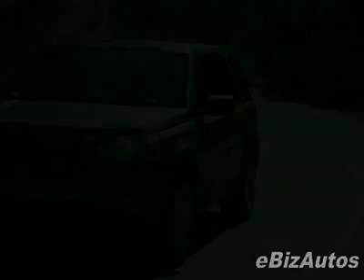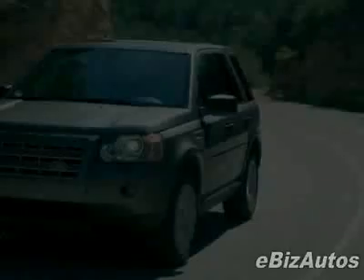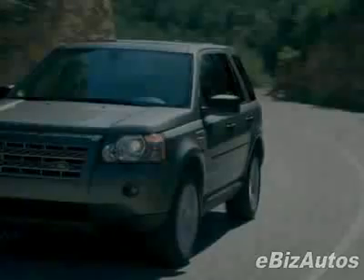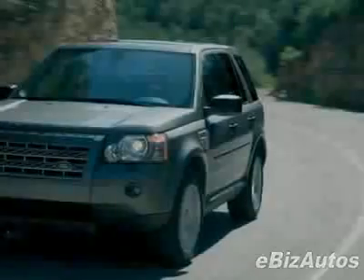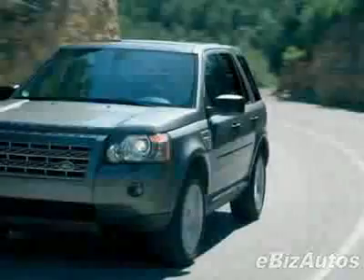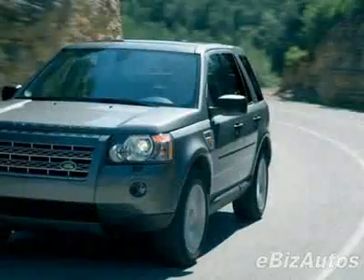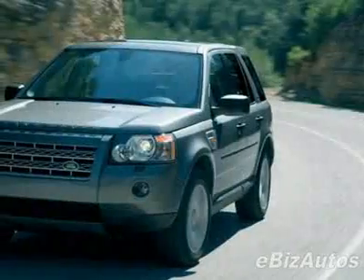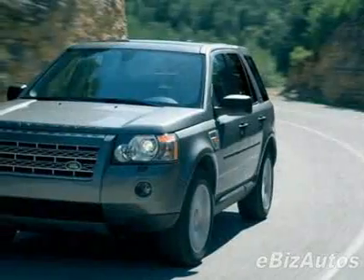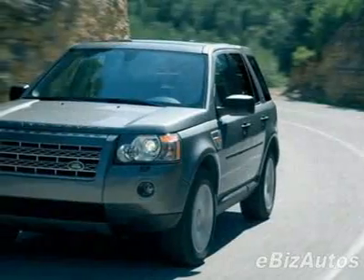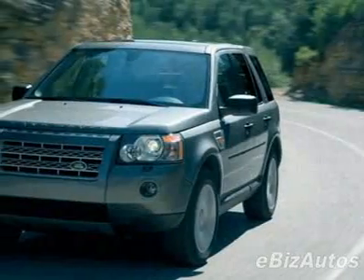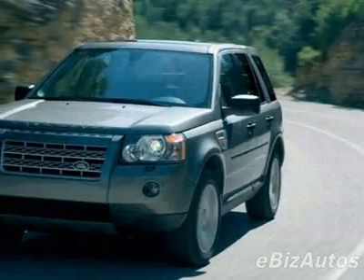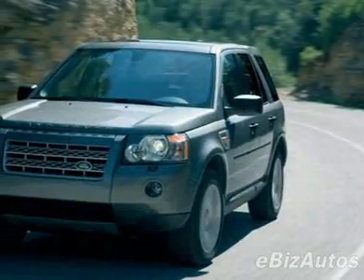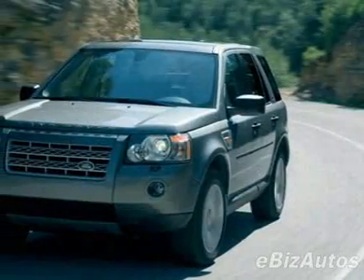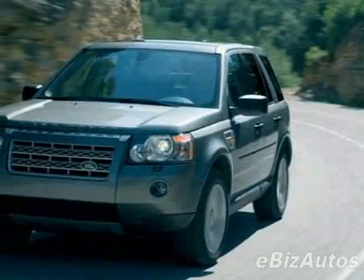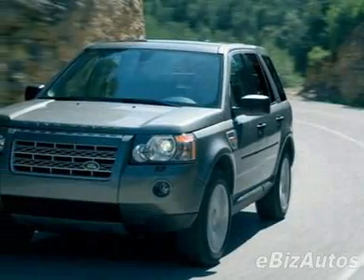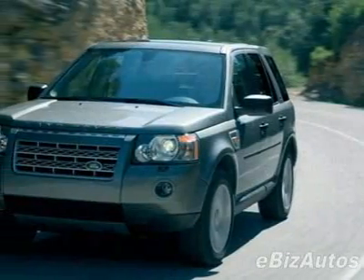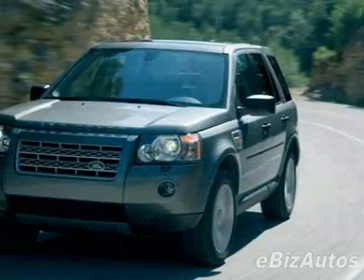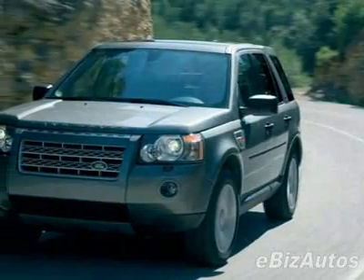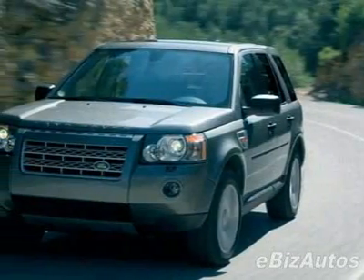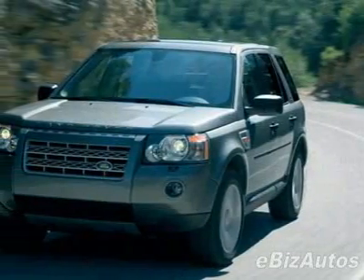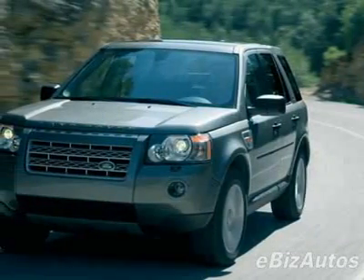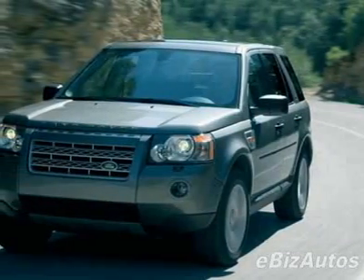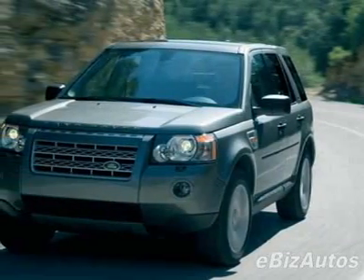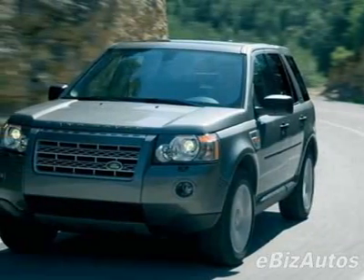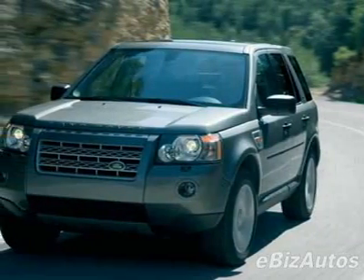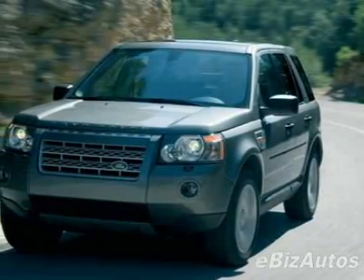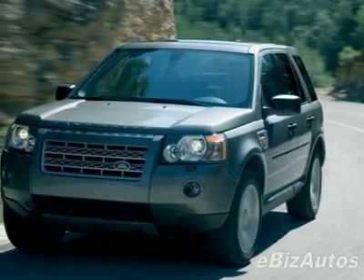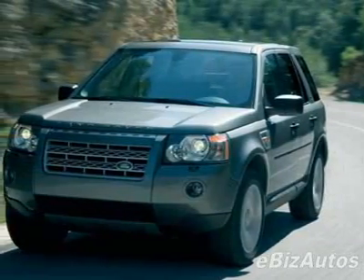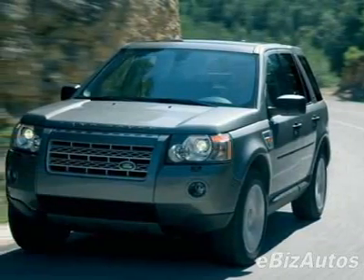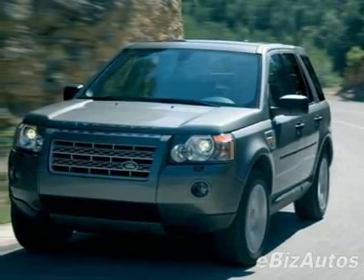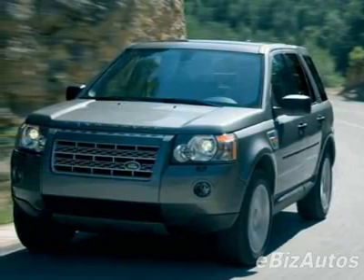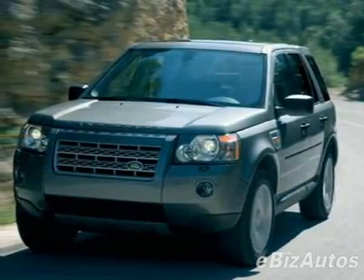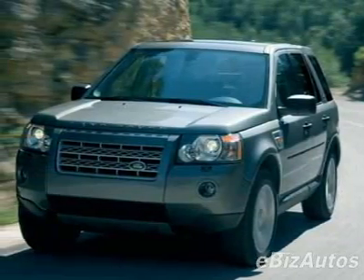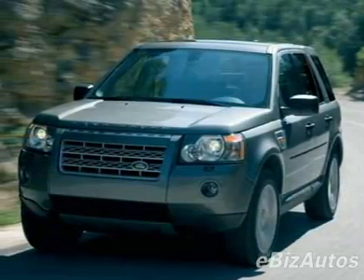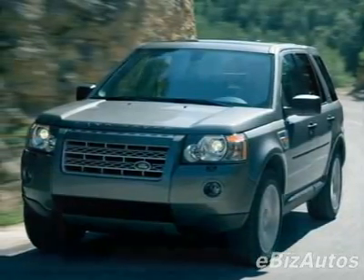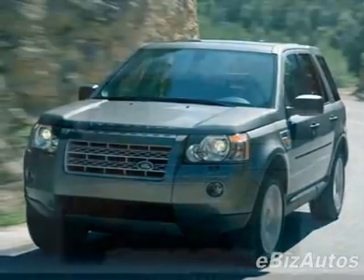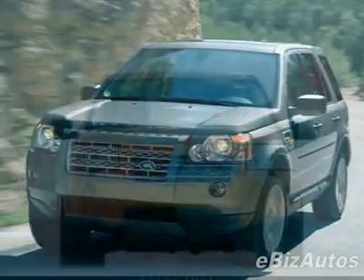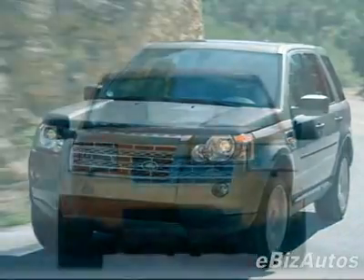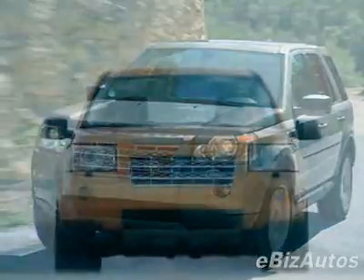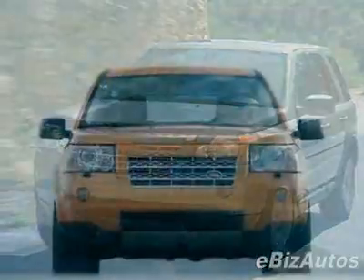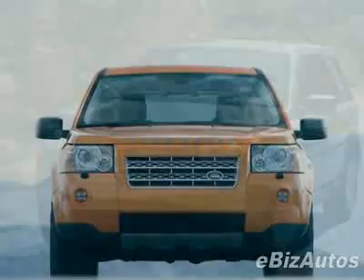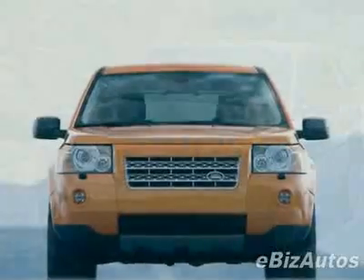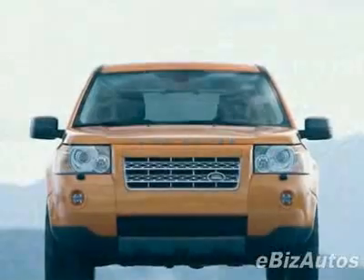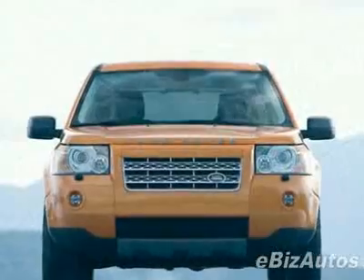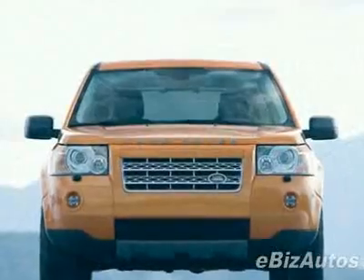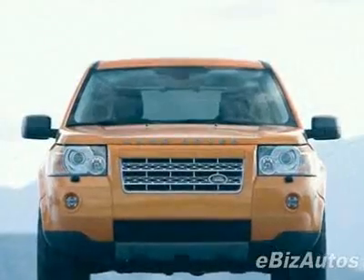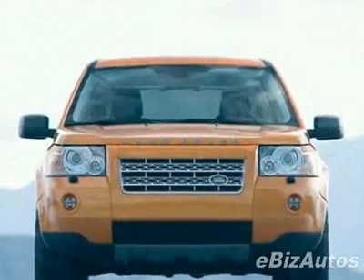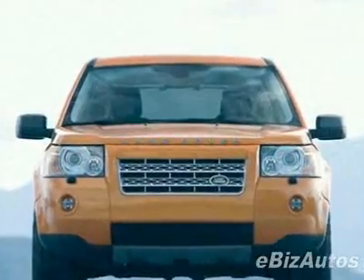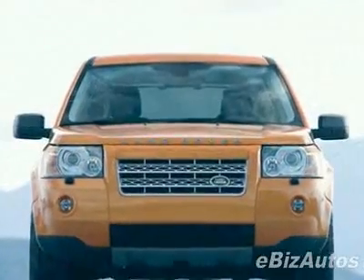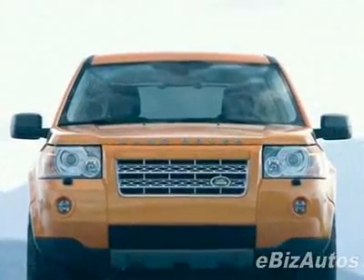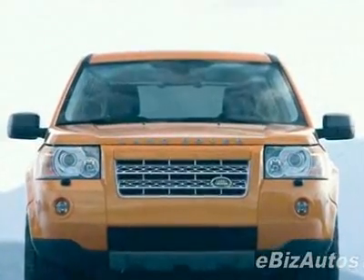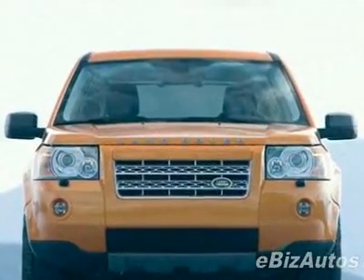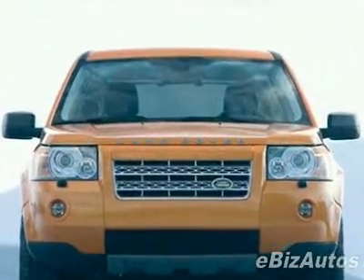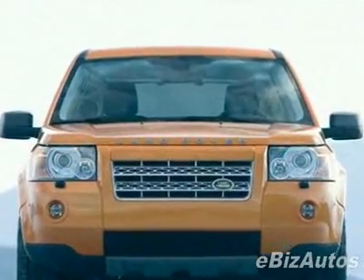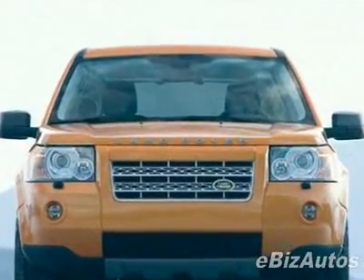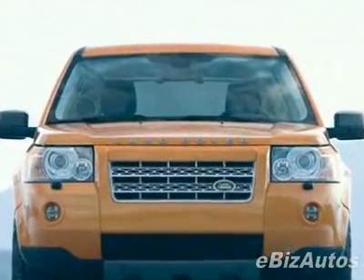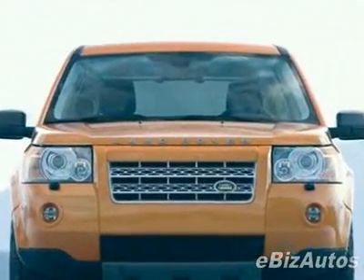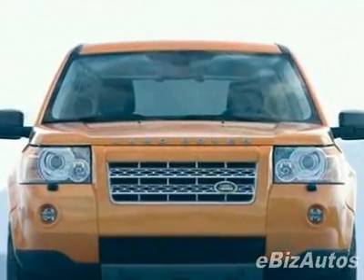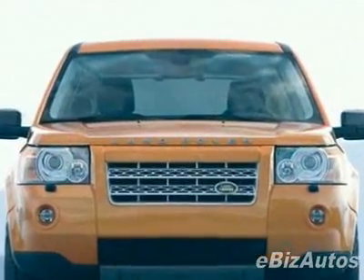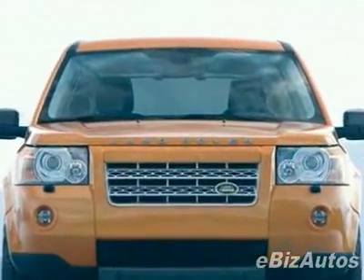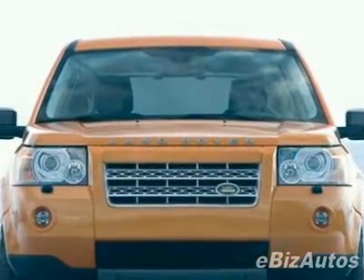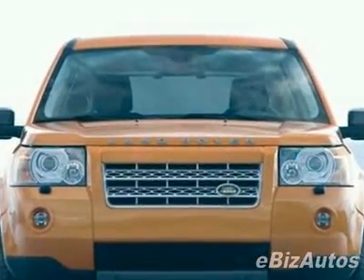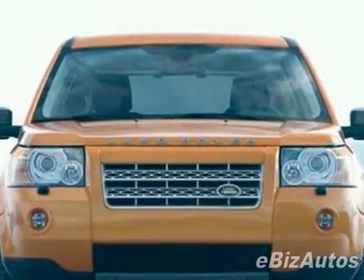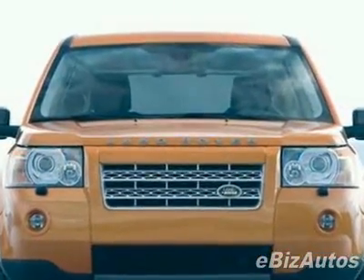Take a look at this new 2009 Land Rover LR2 HSE. For your protection, this vehicle has a full factory warranty.